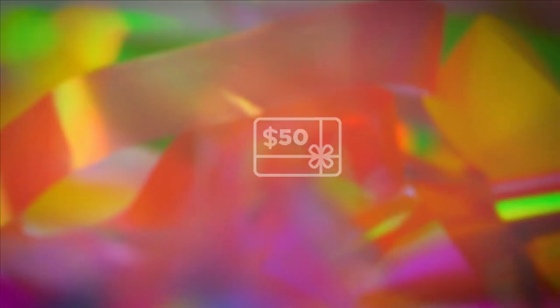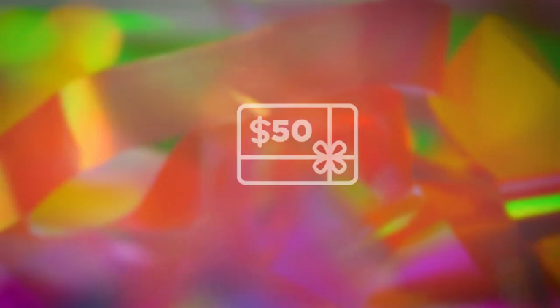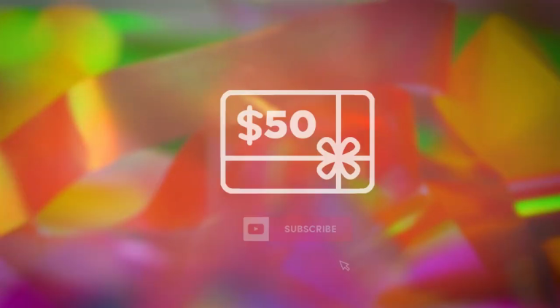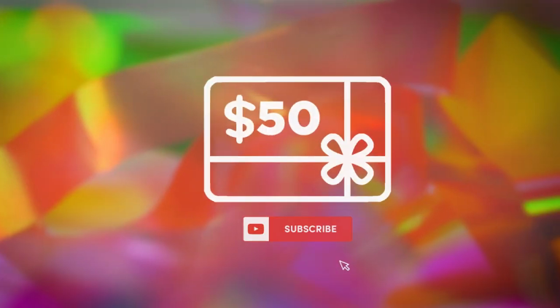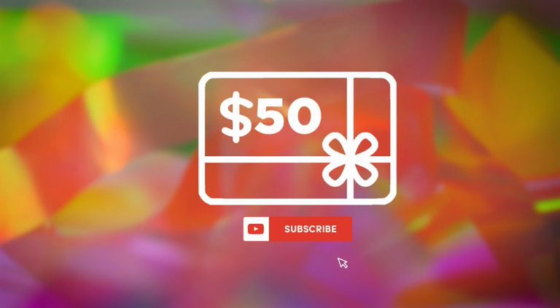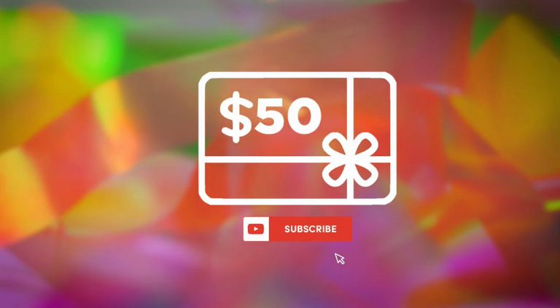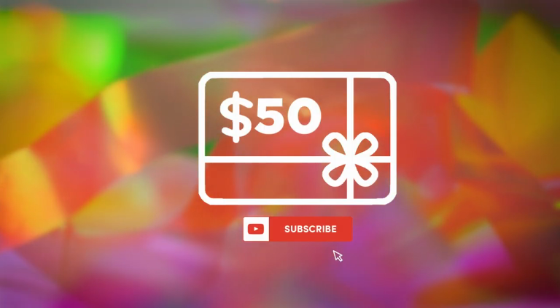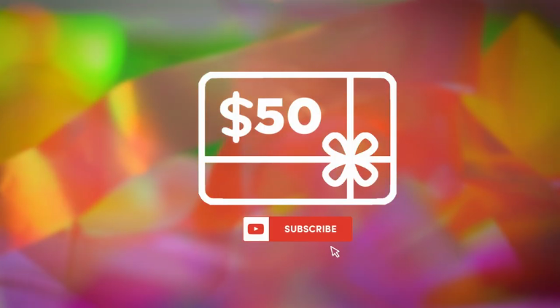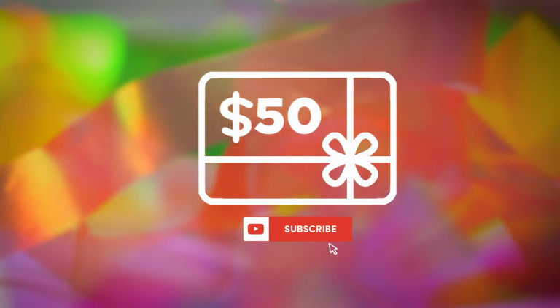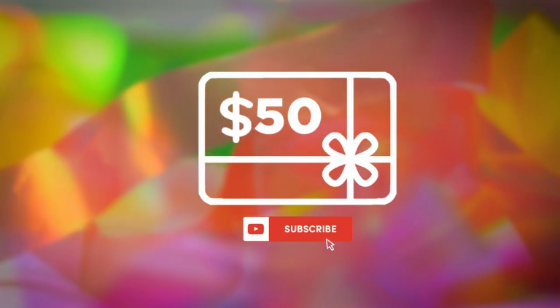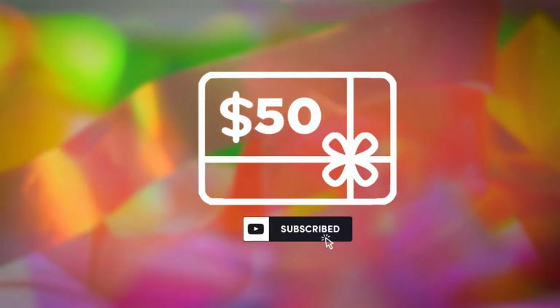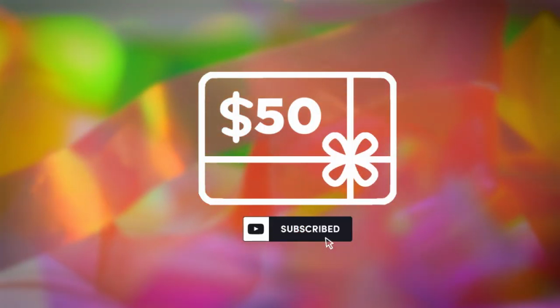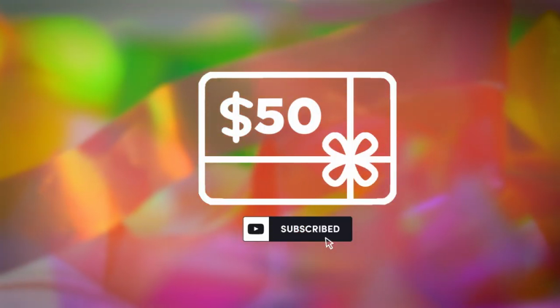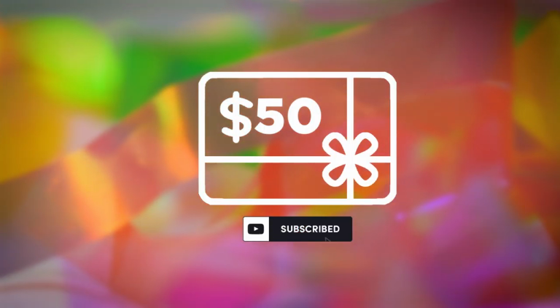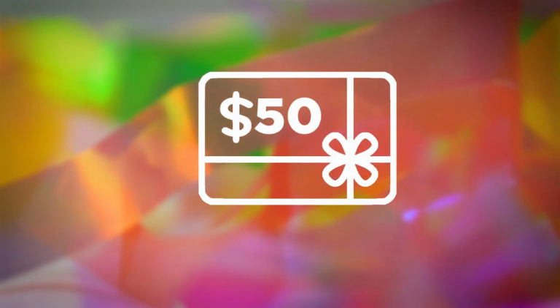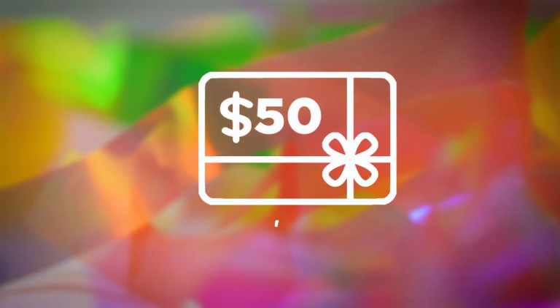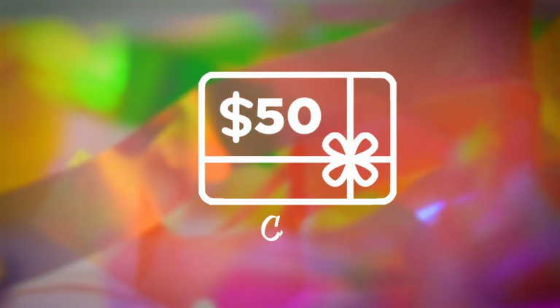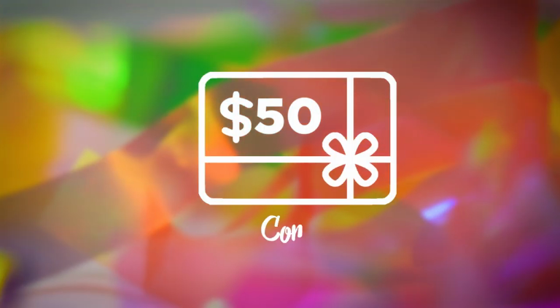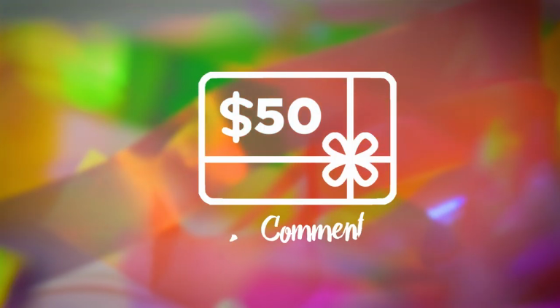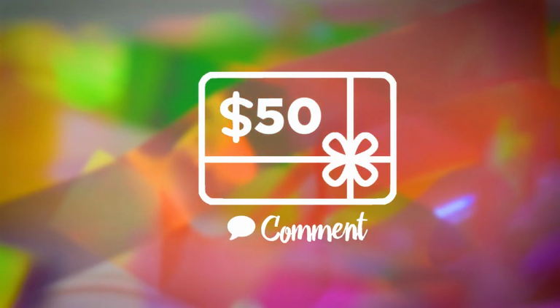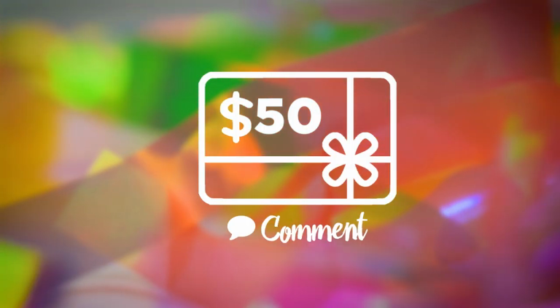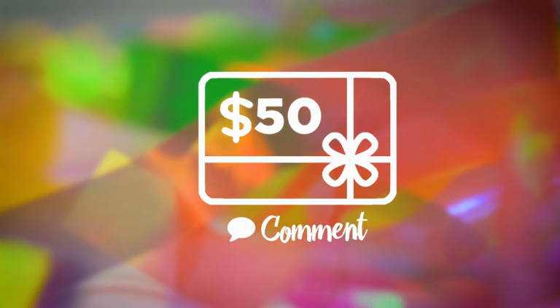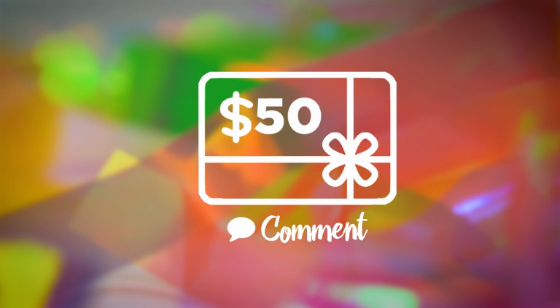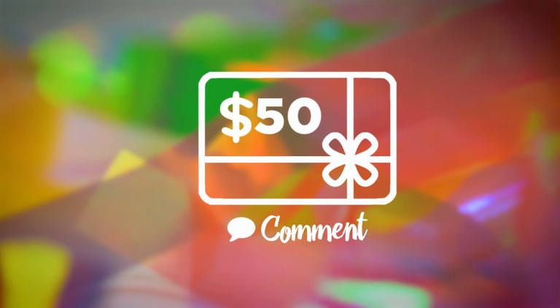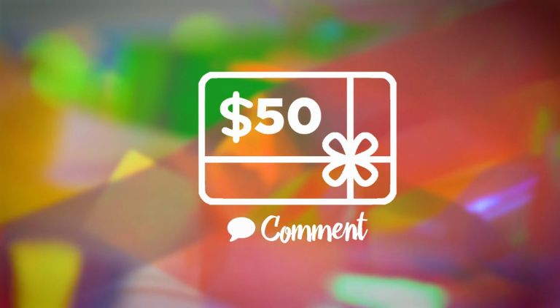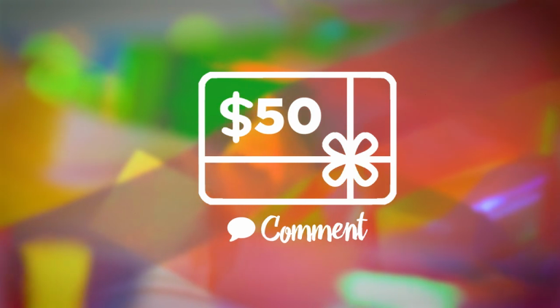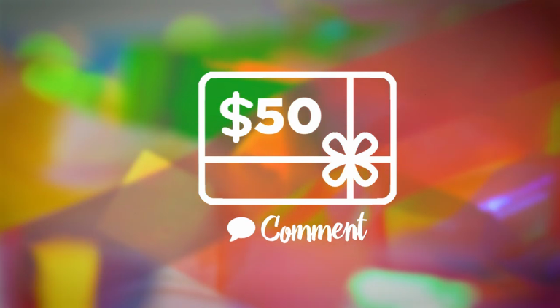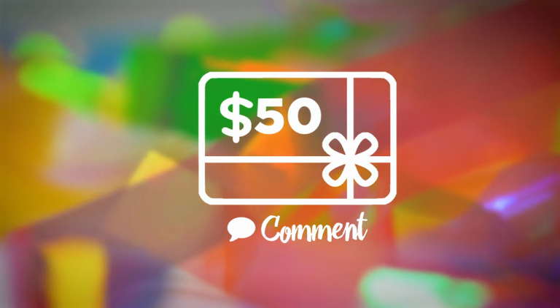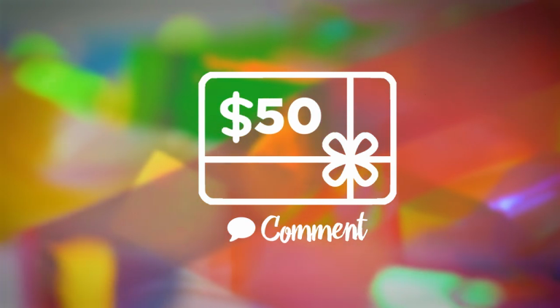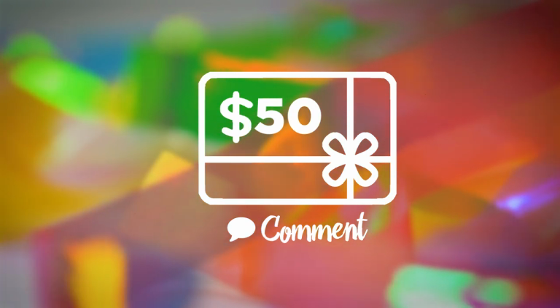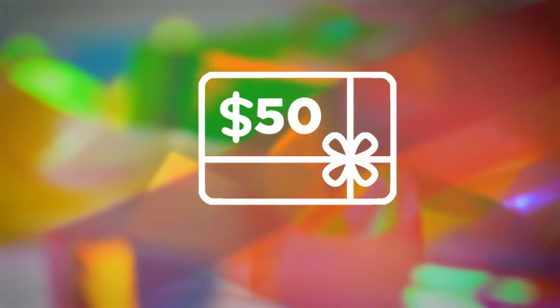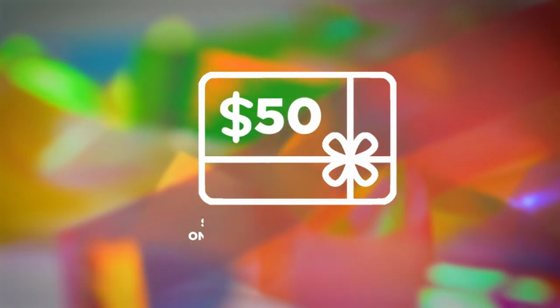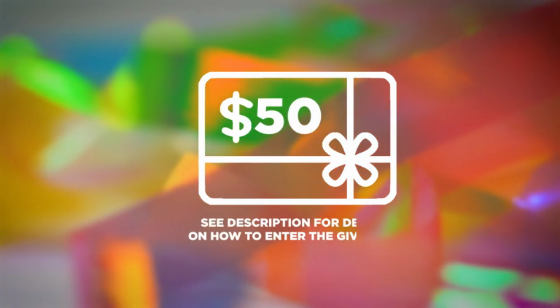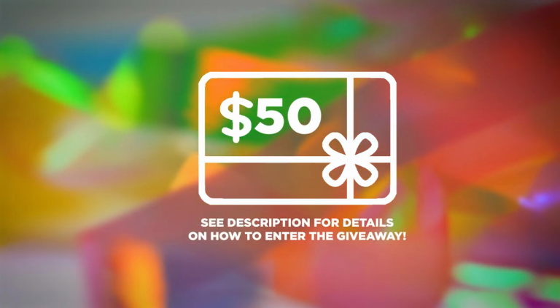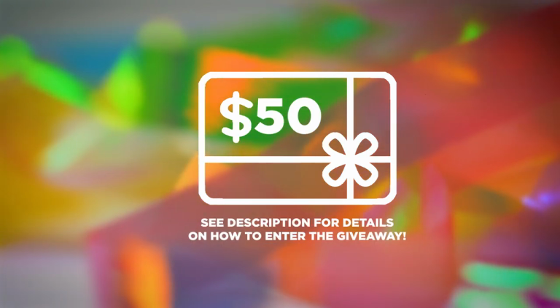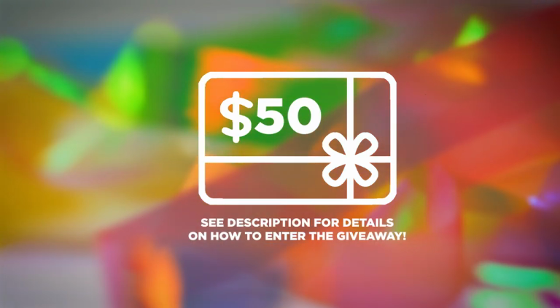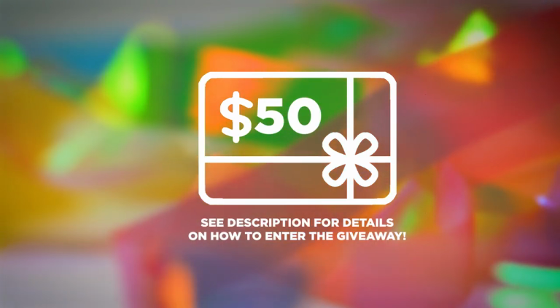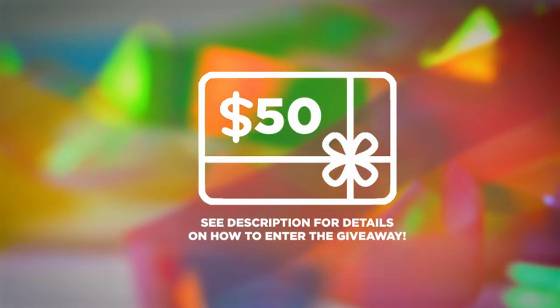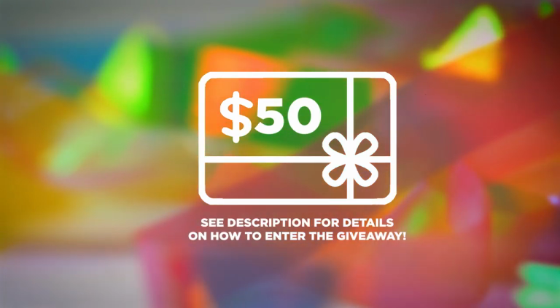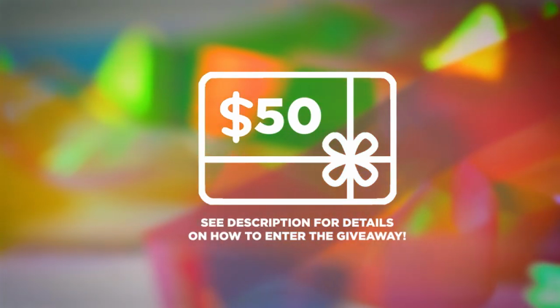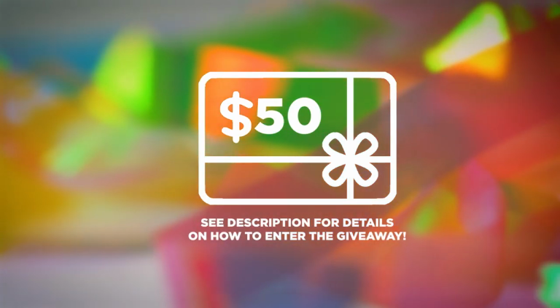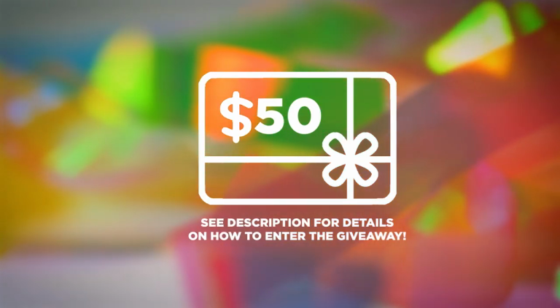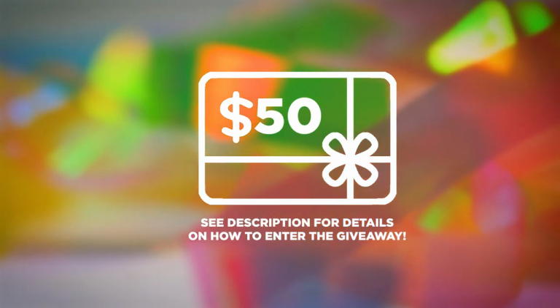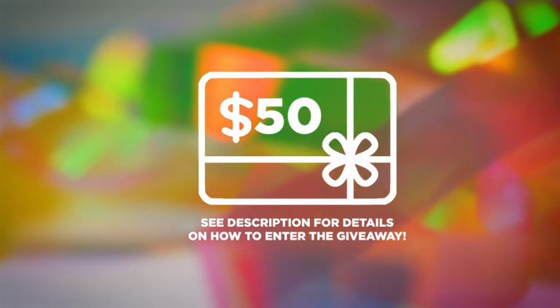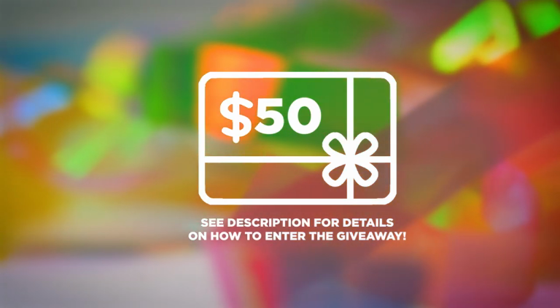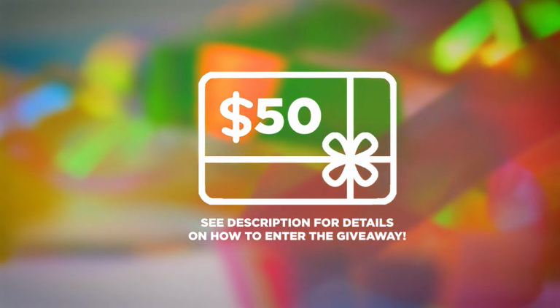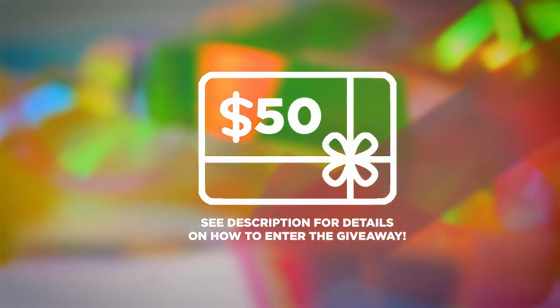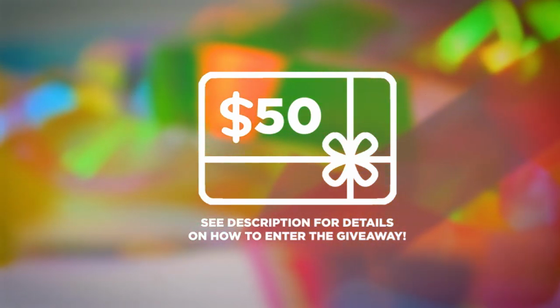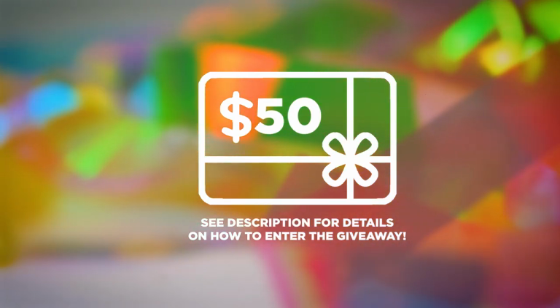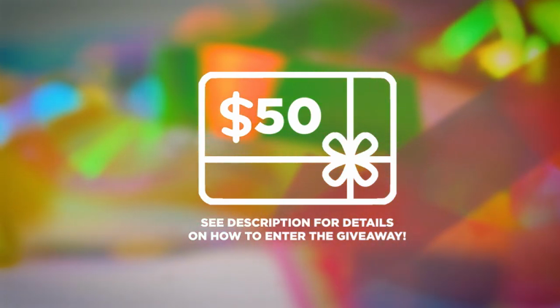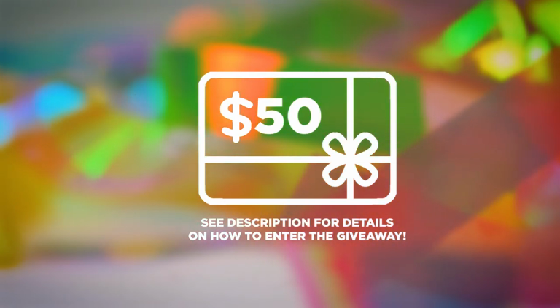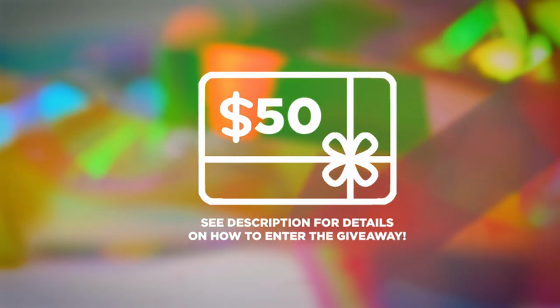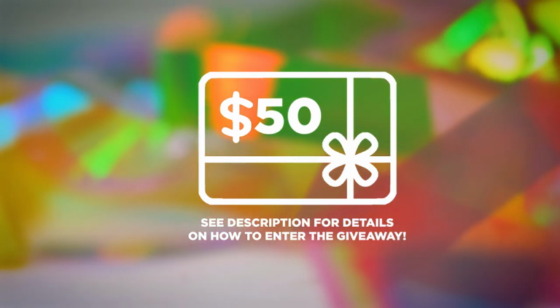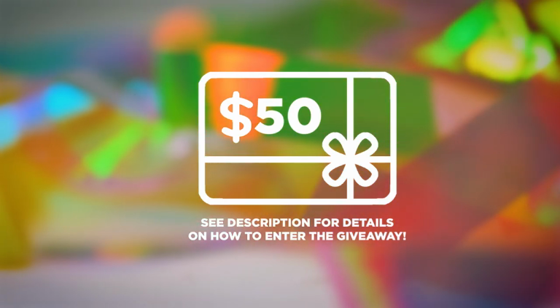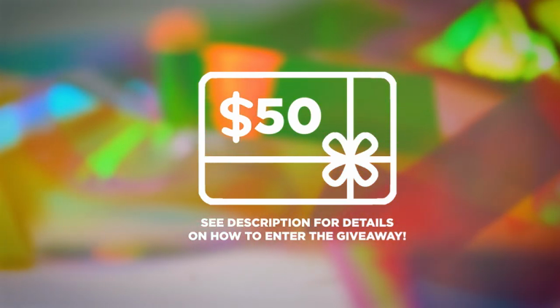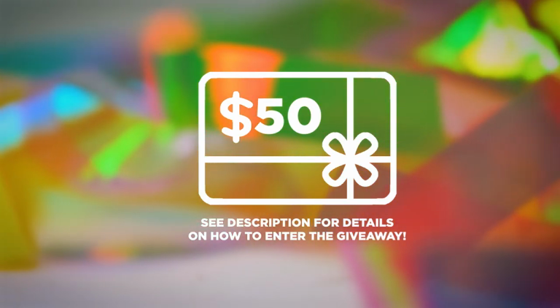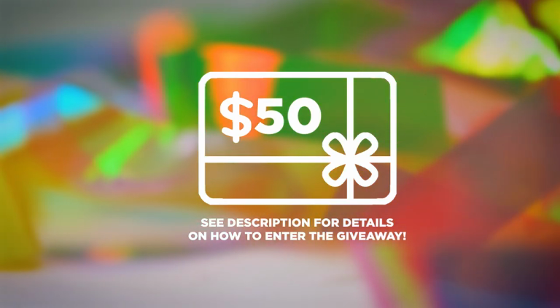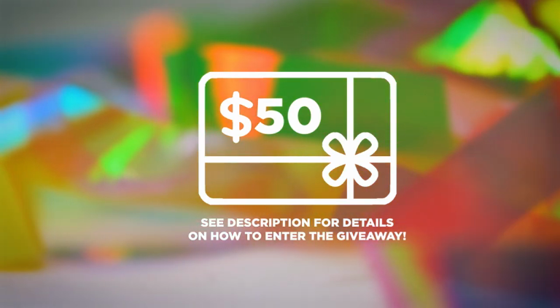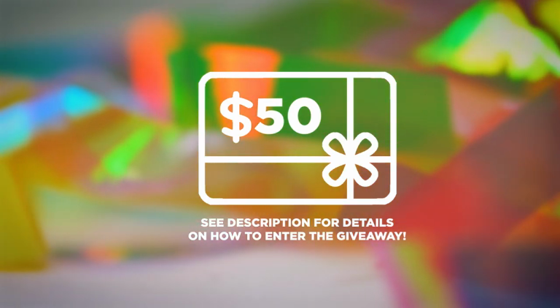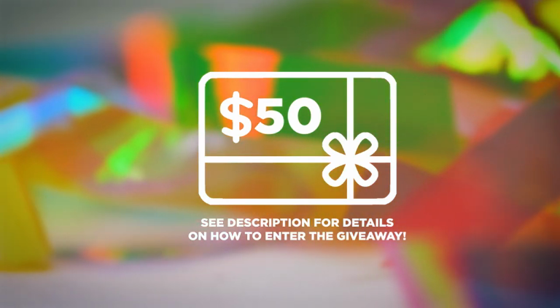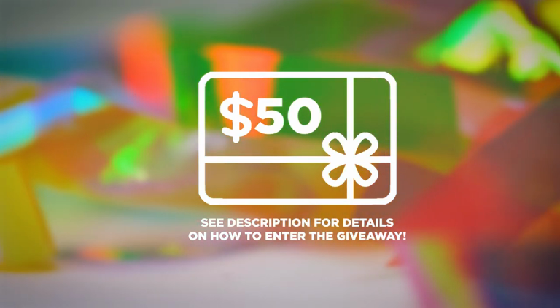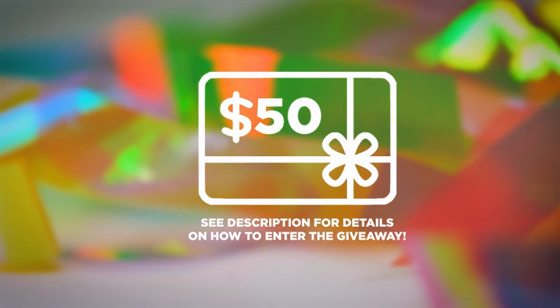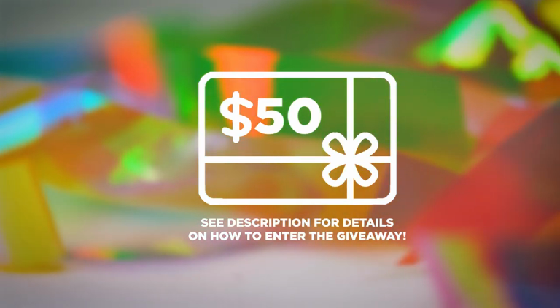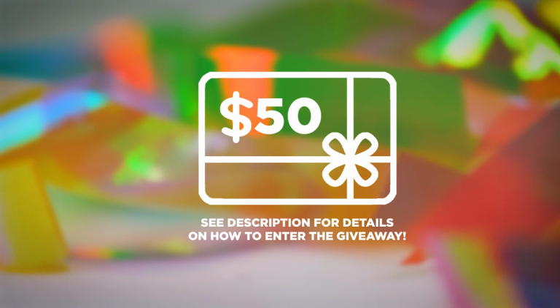Subscribe and comment below for your chance to win $50 and a gift code that you can use to shop at youngnails.com.